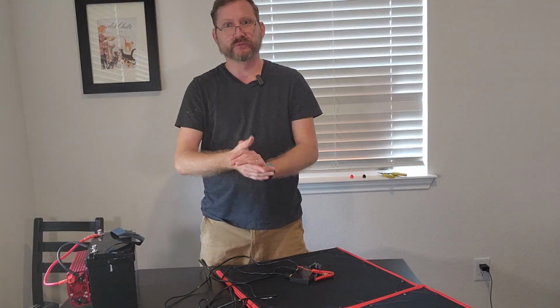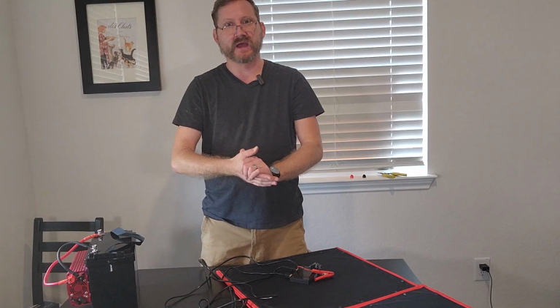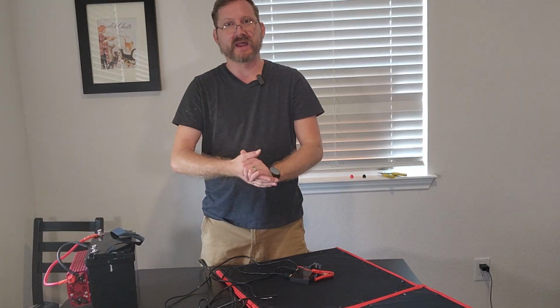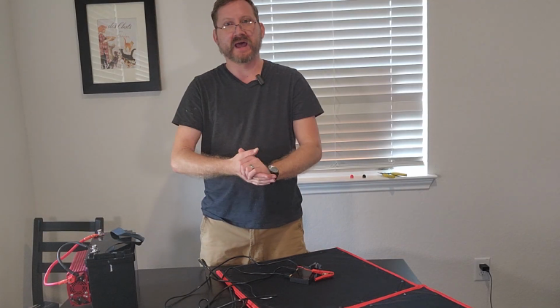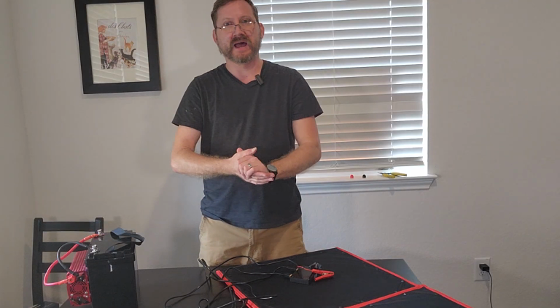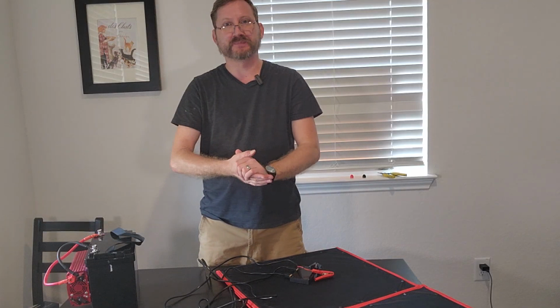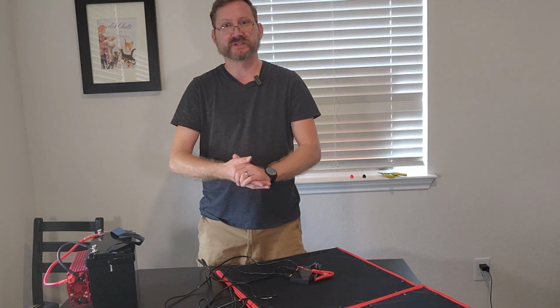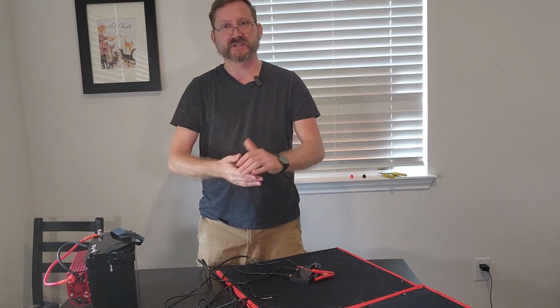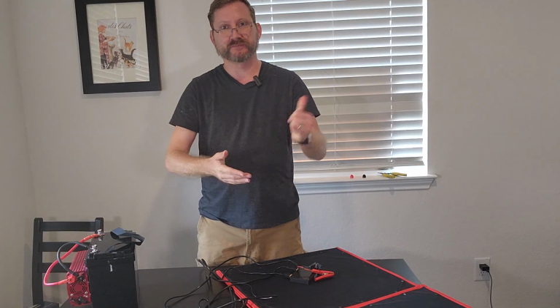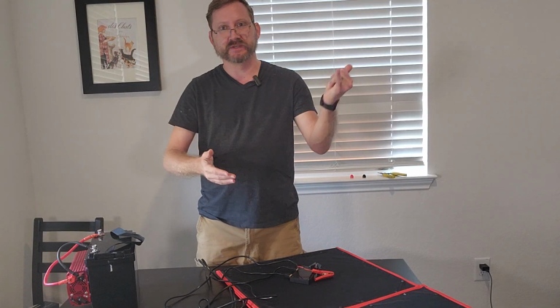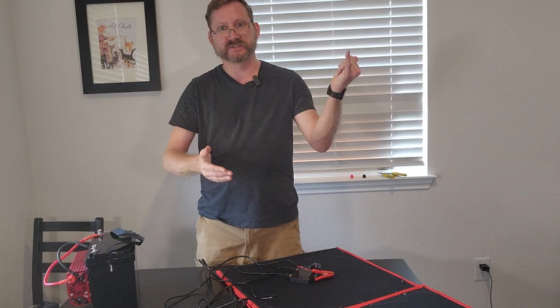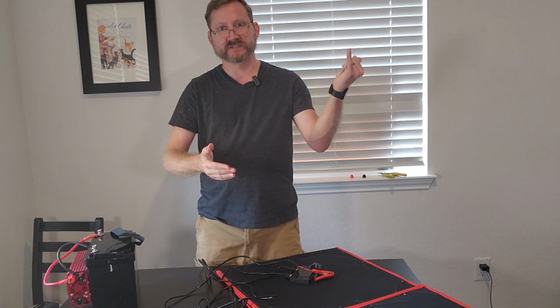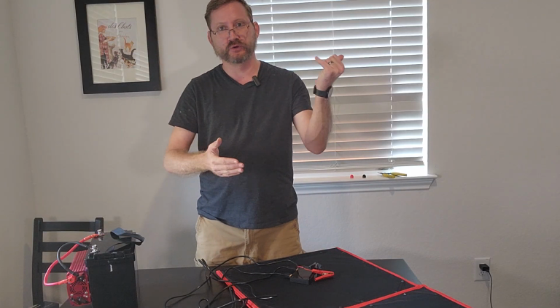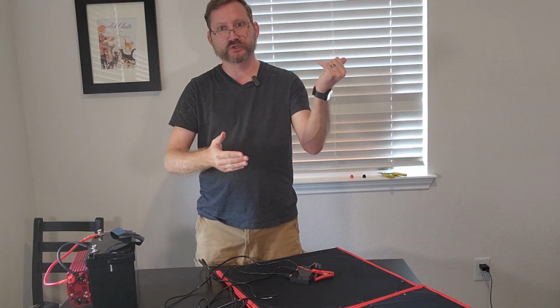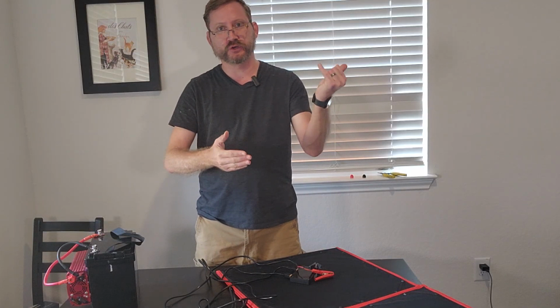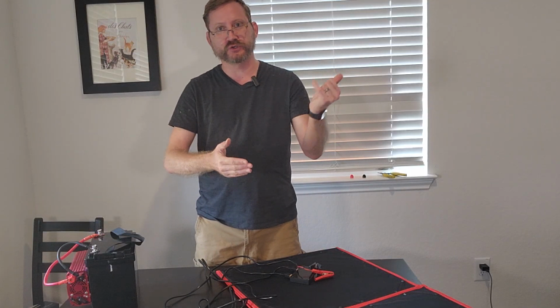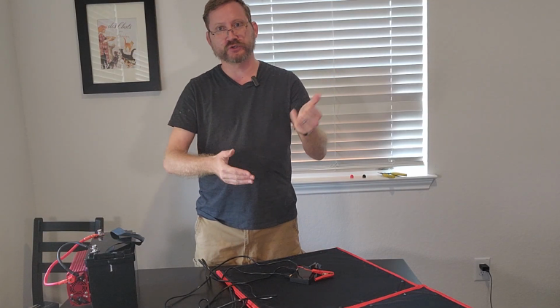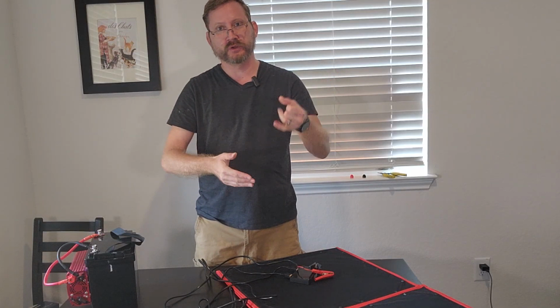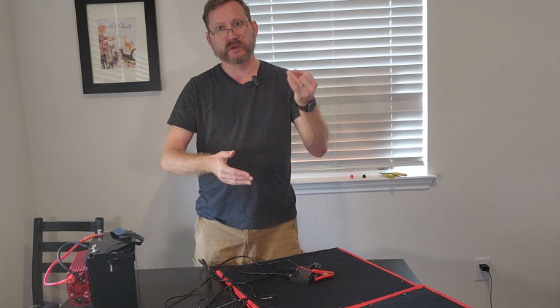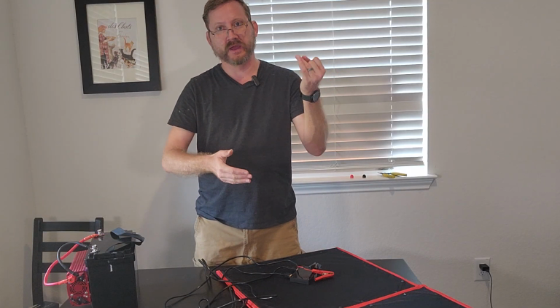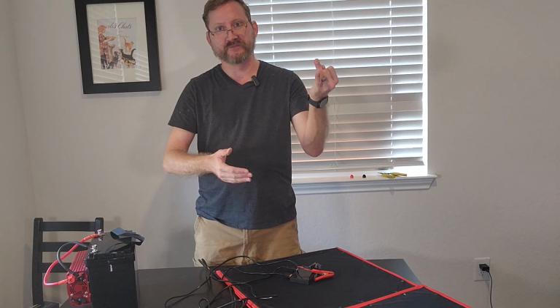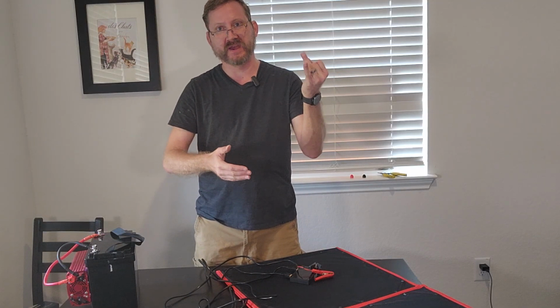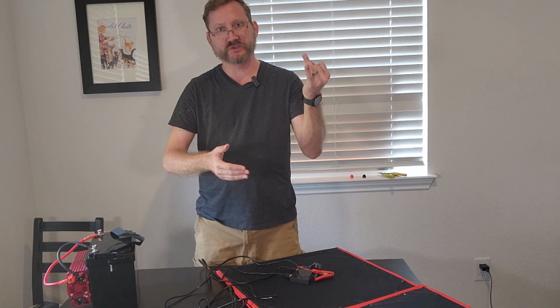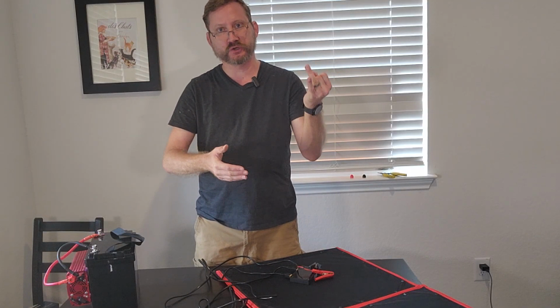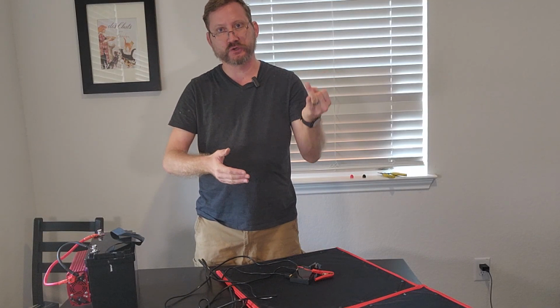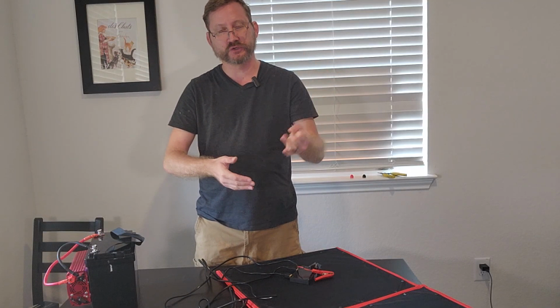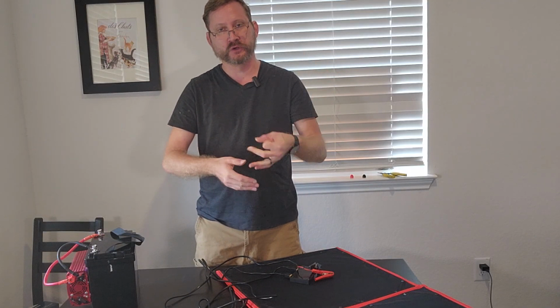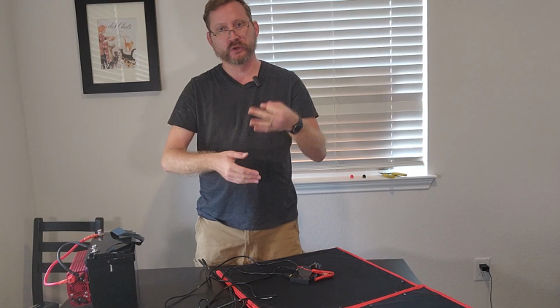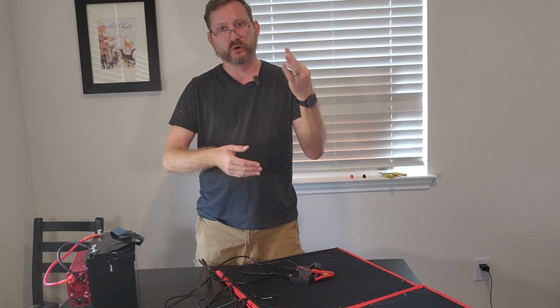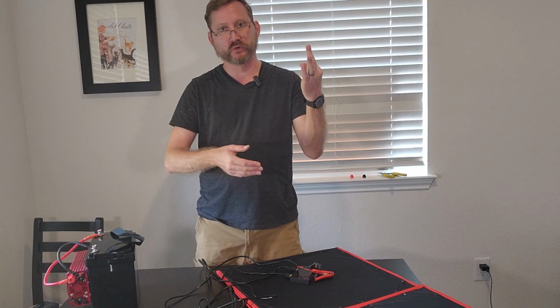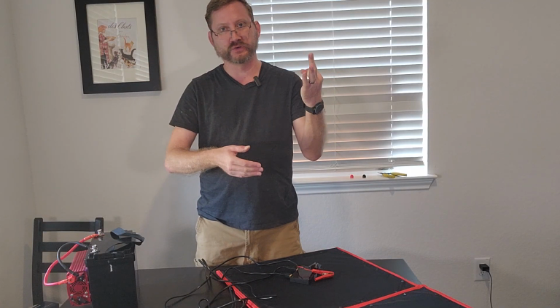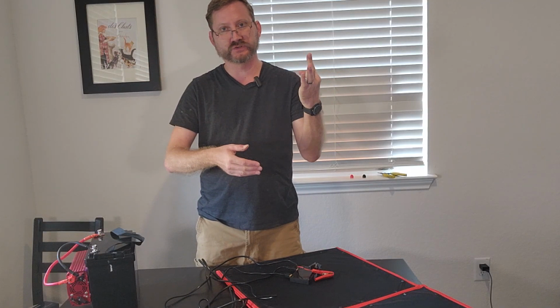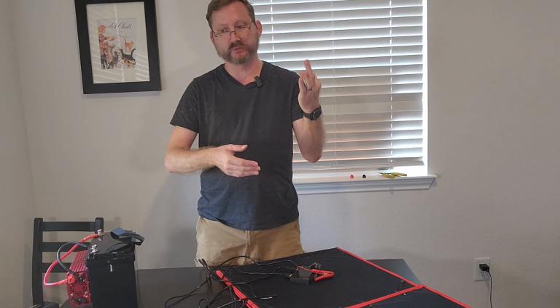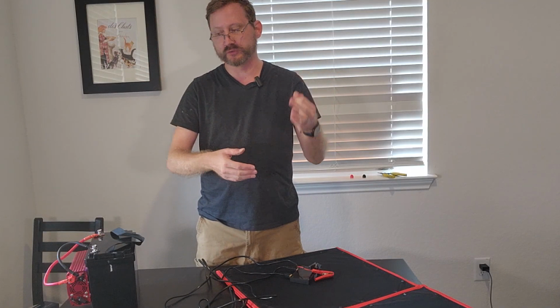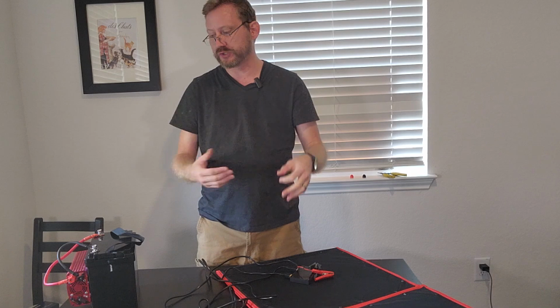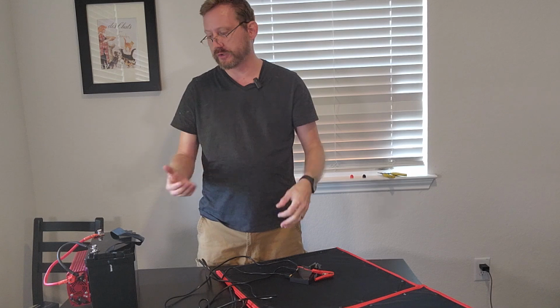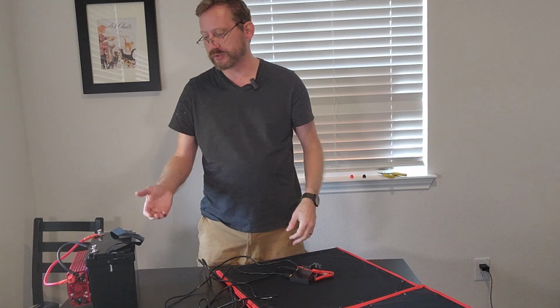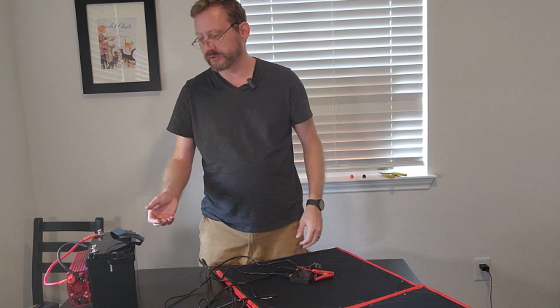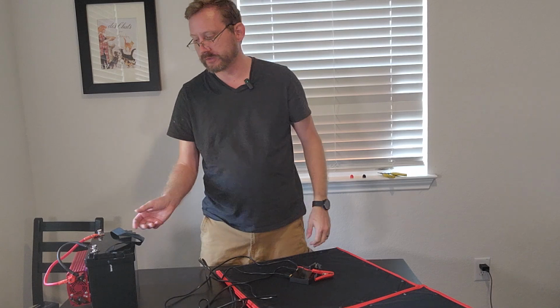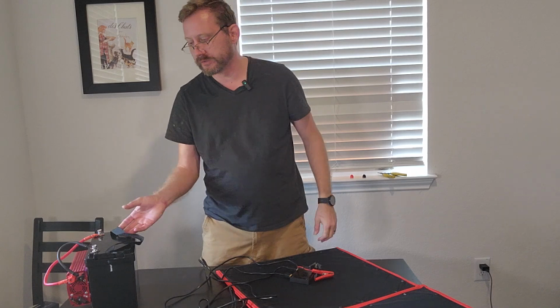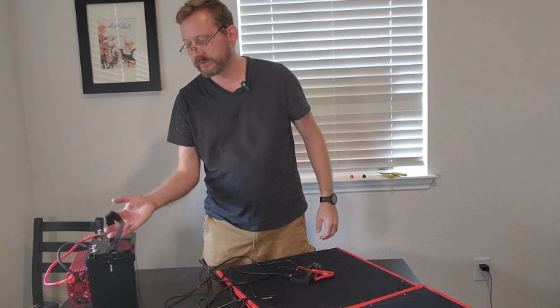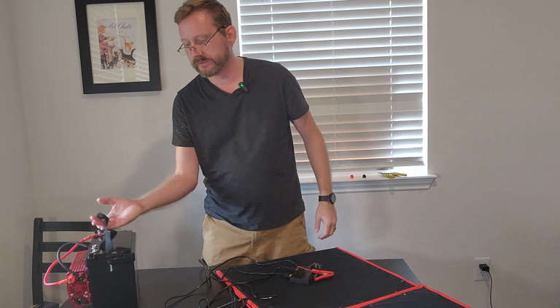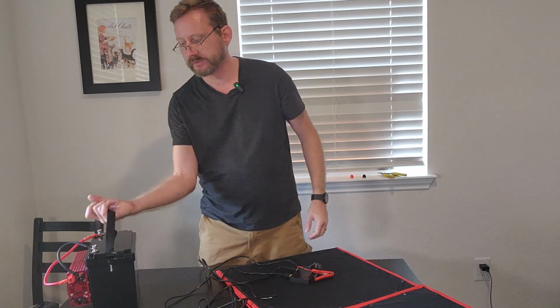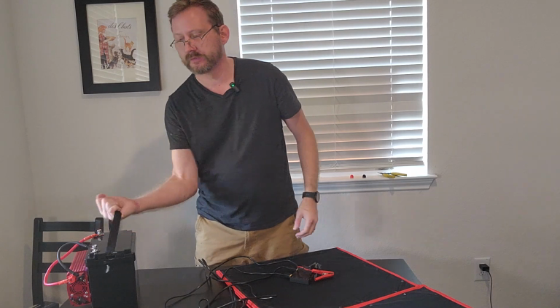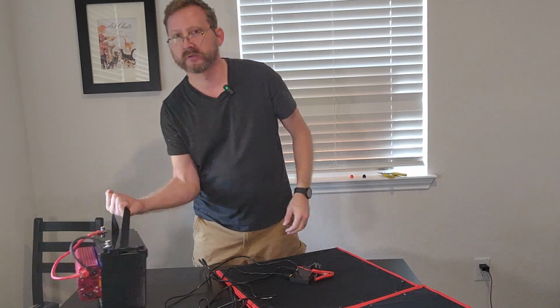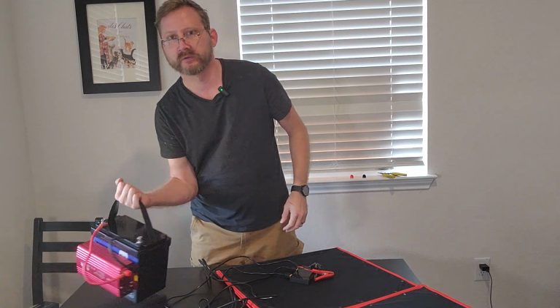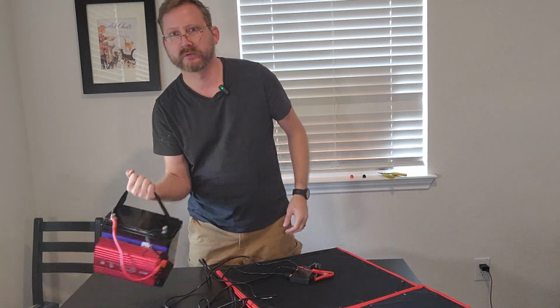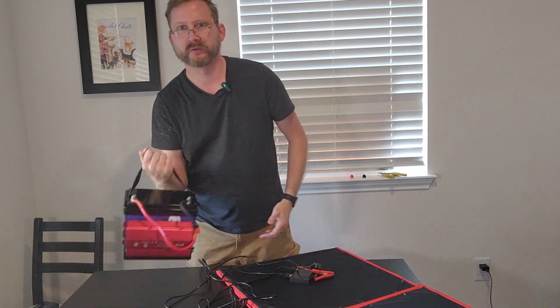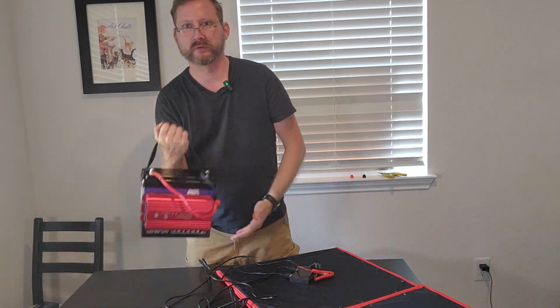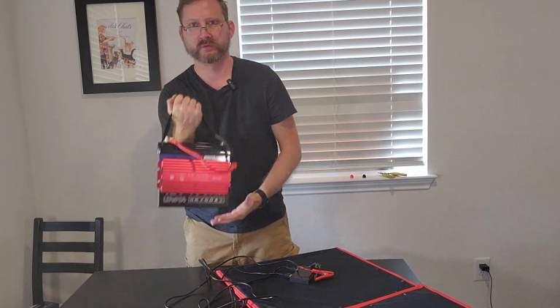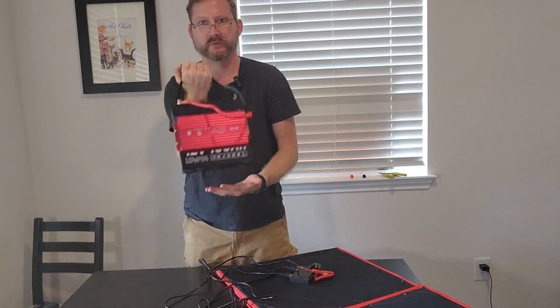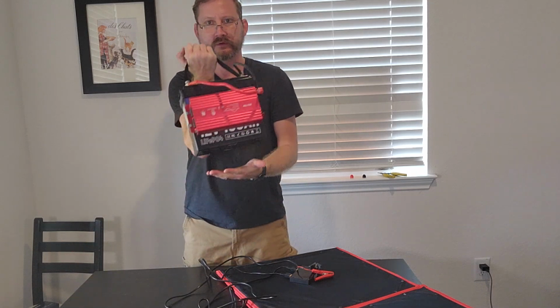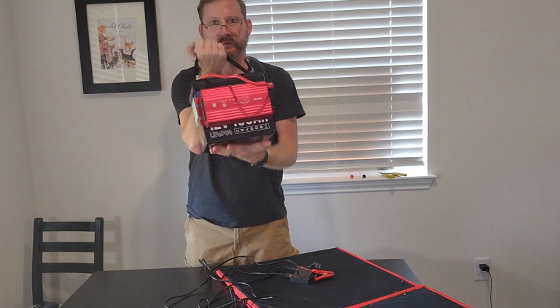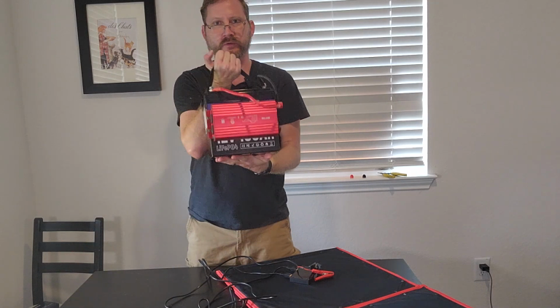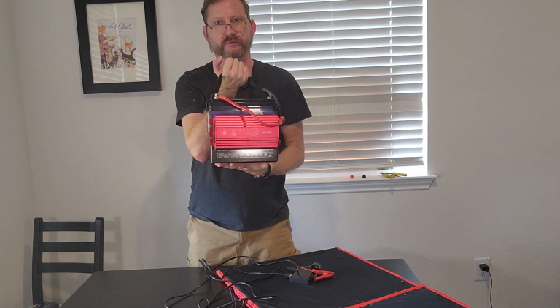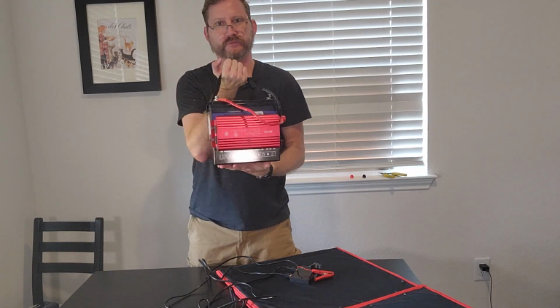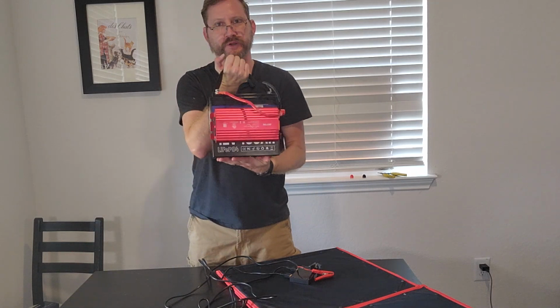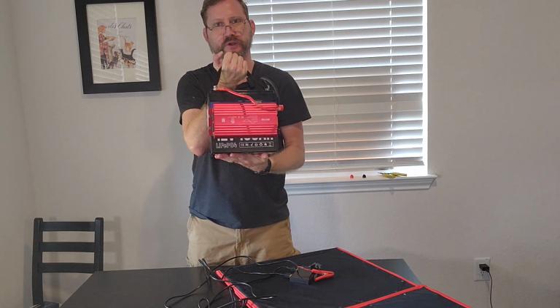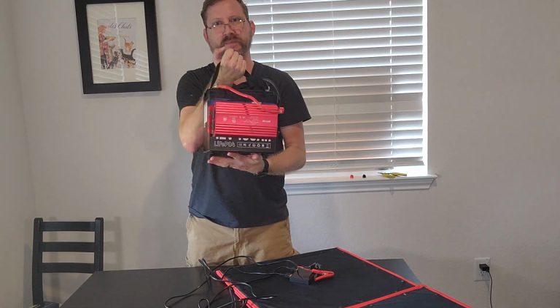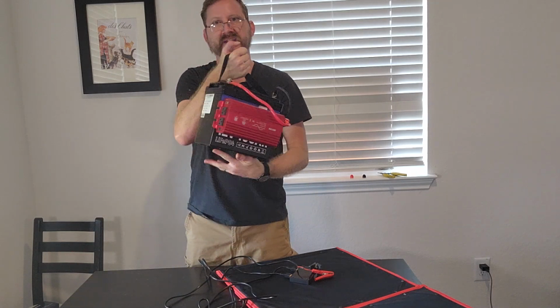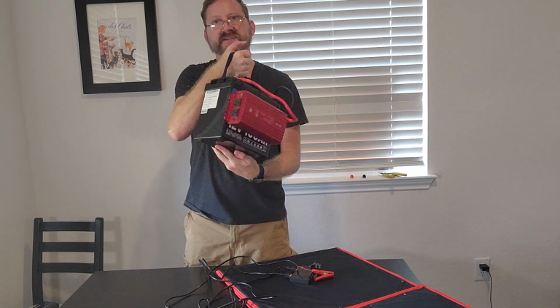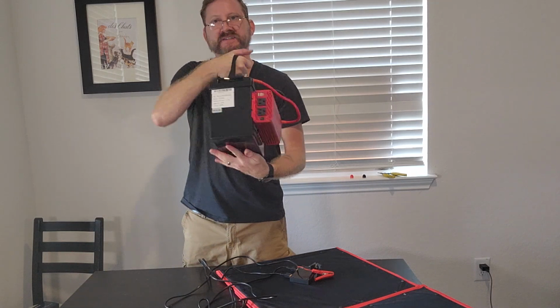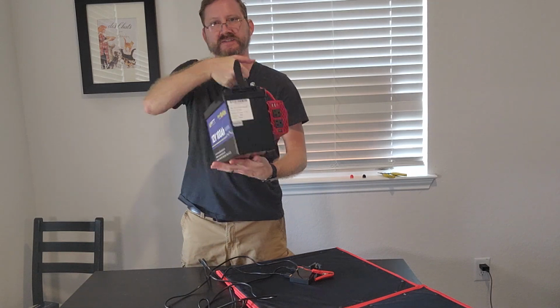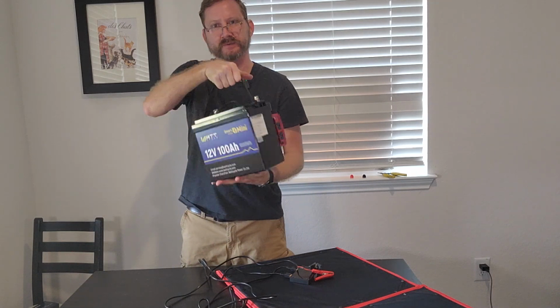So you've got options of a slow charger, a fast charger, or a solar charger for your mini system.